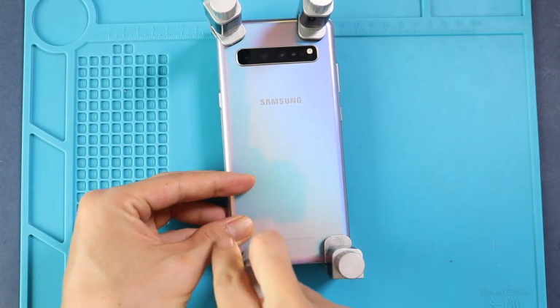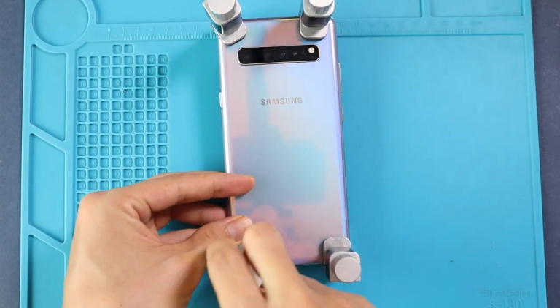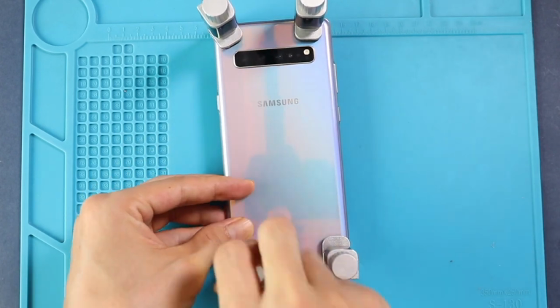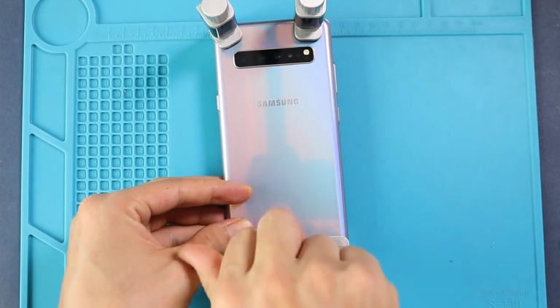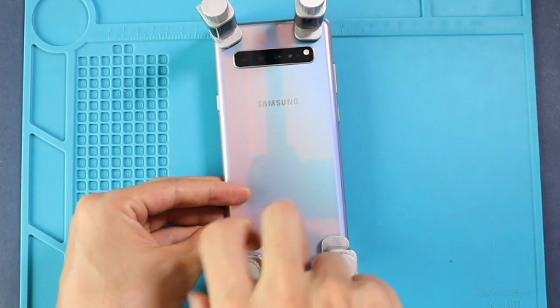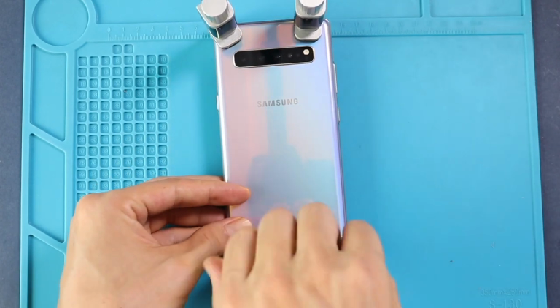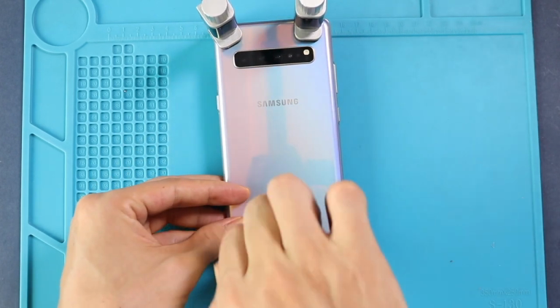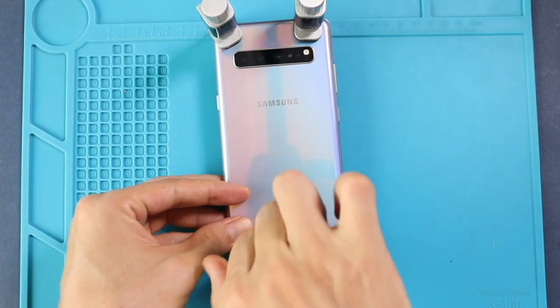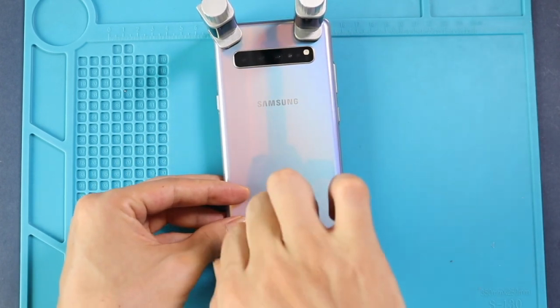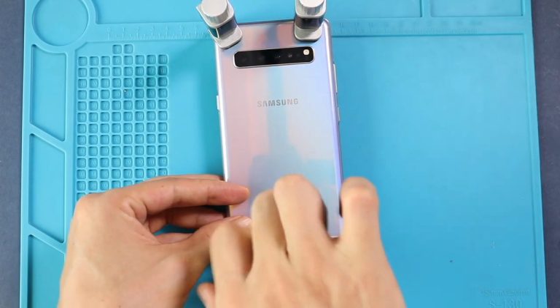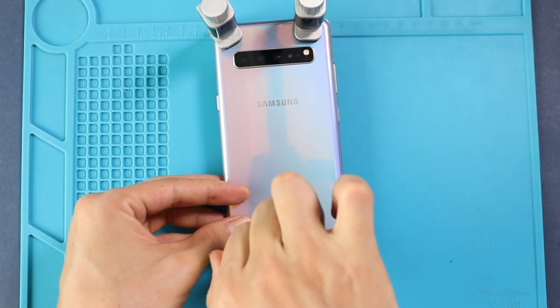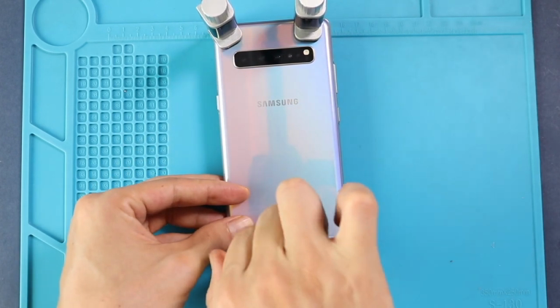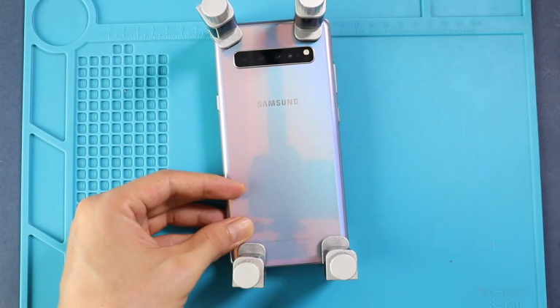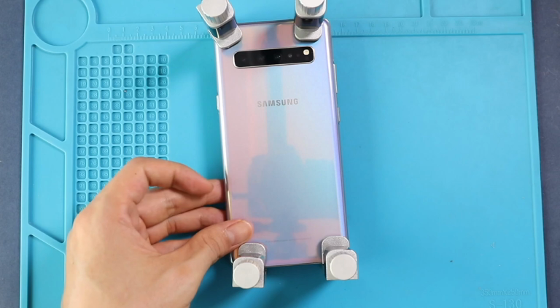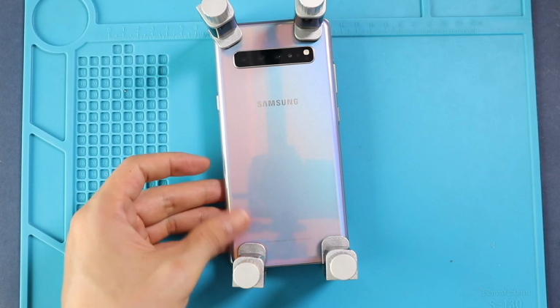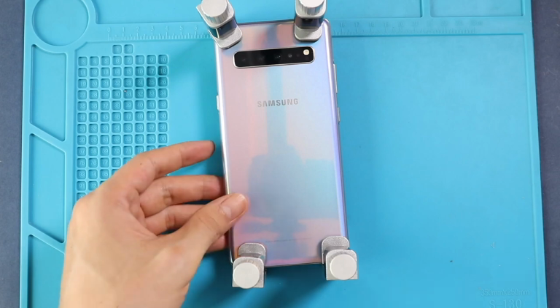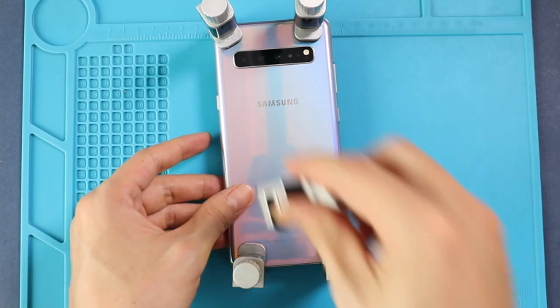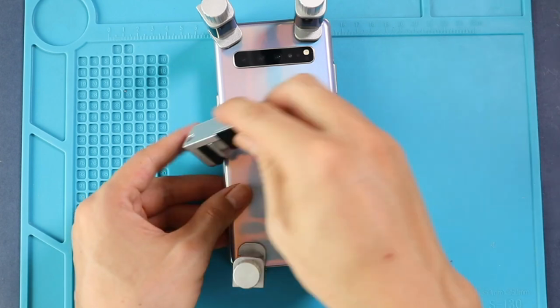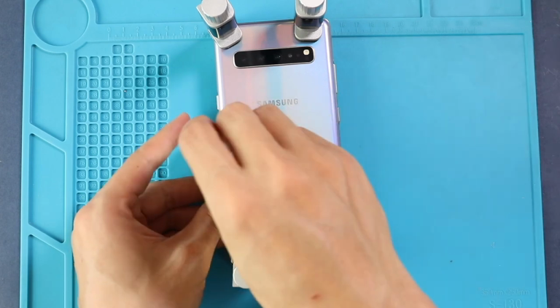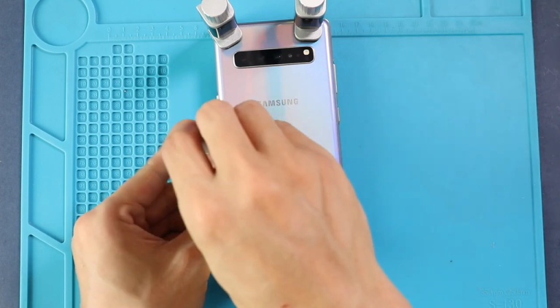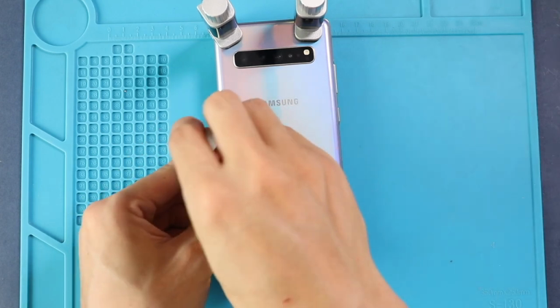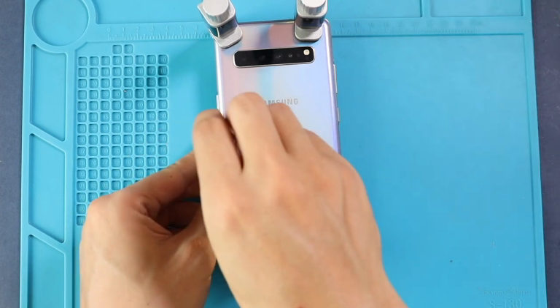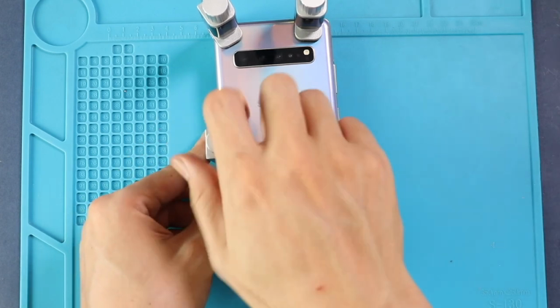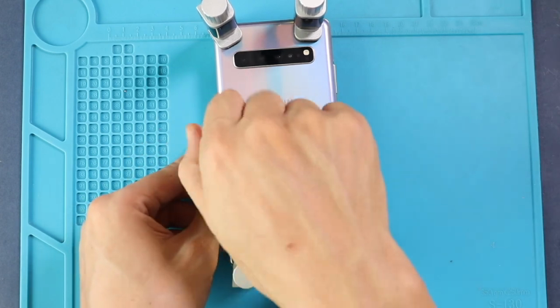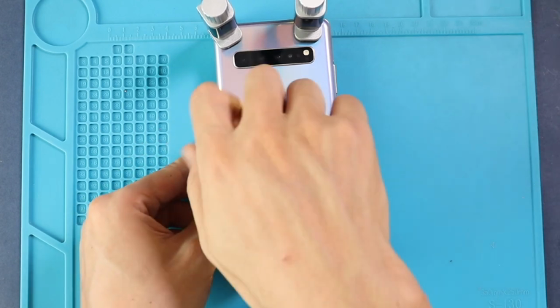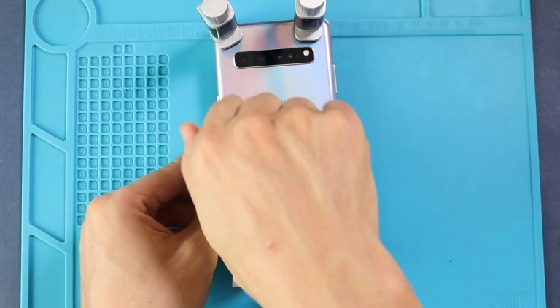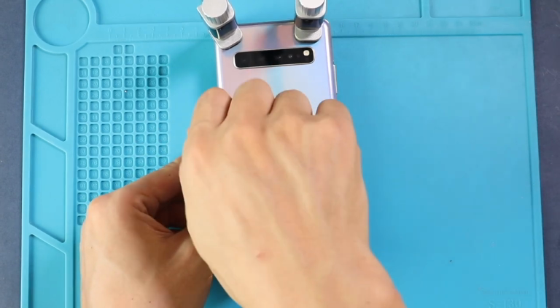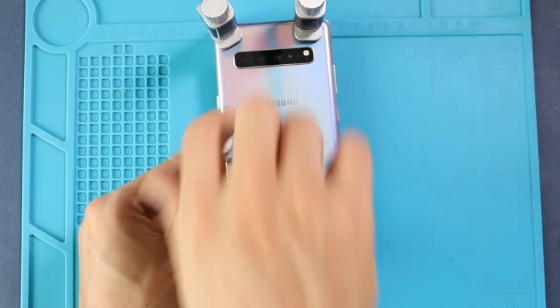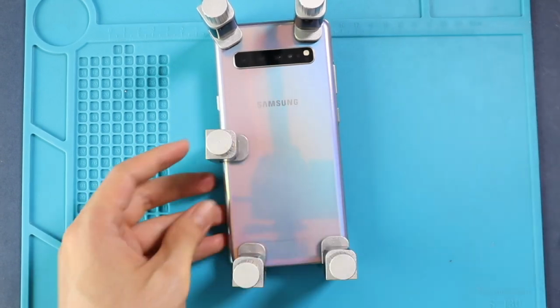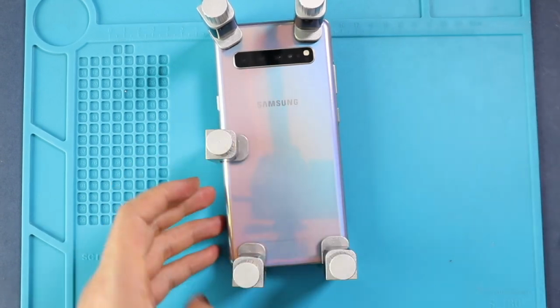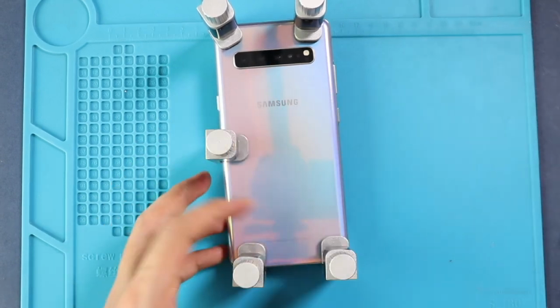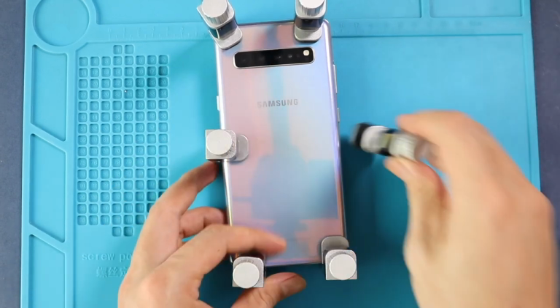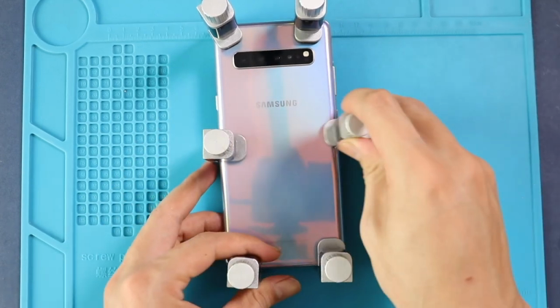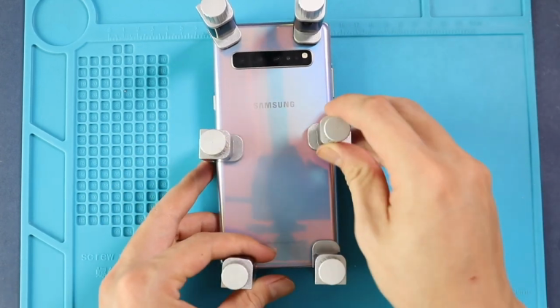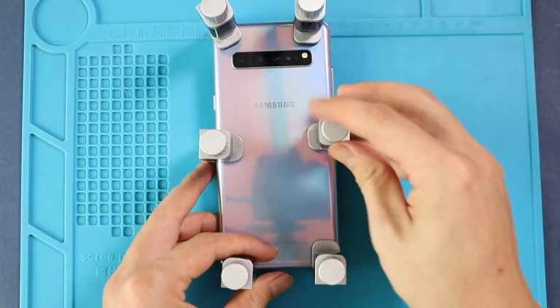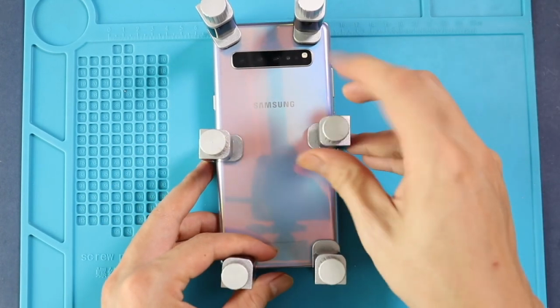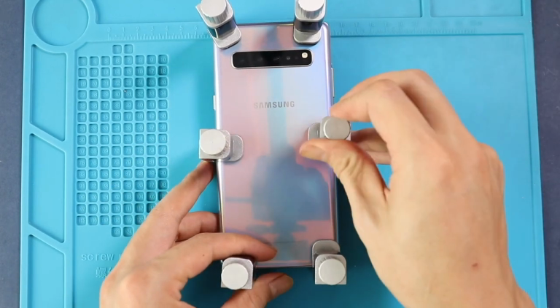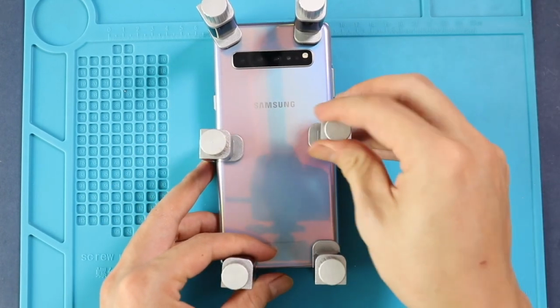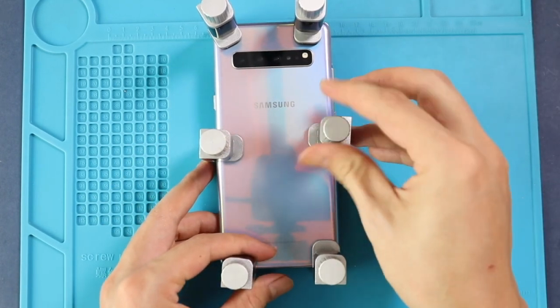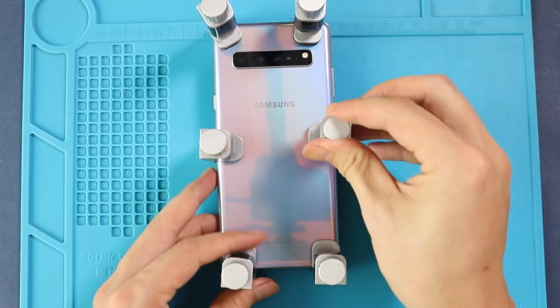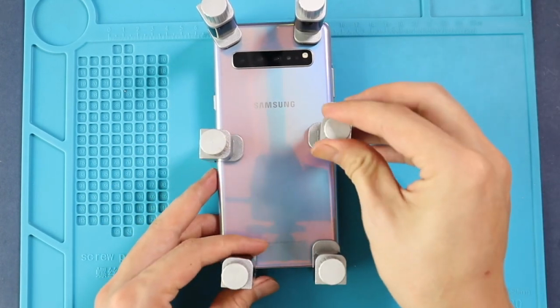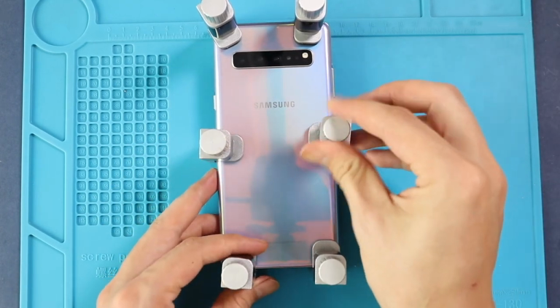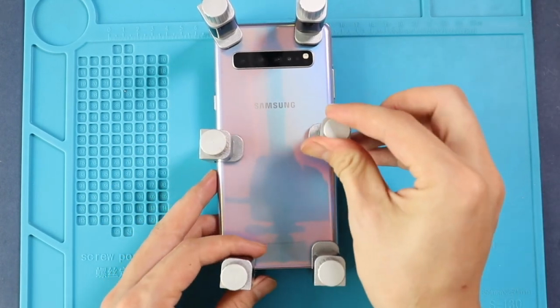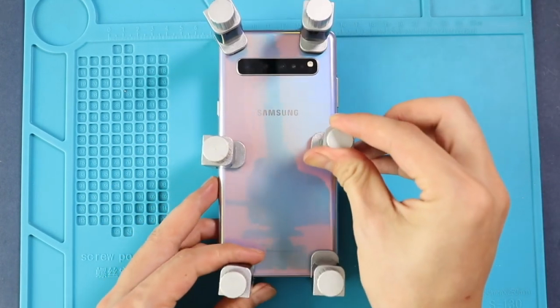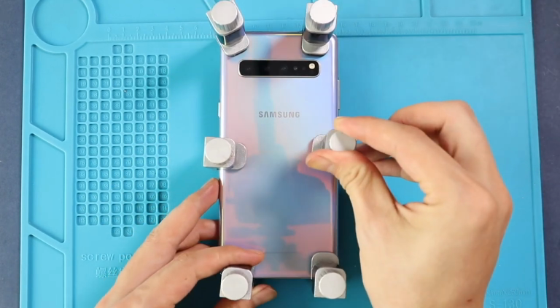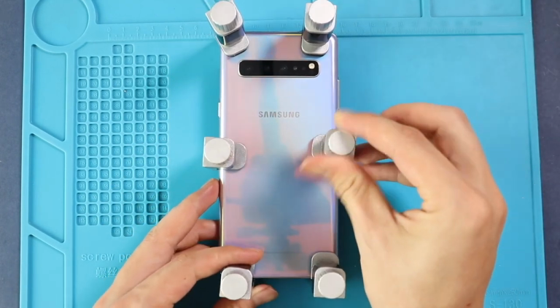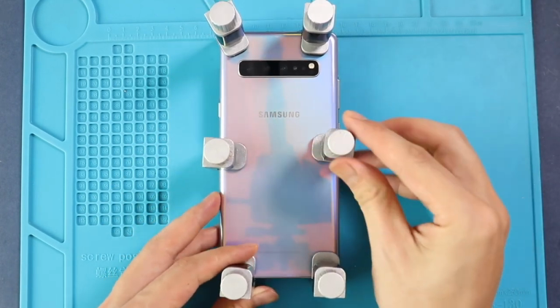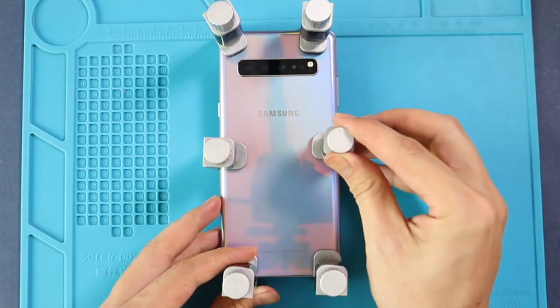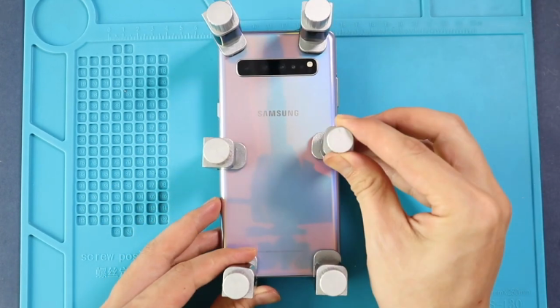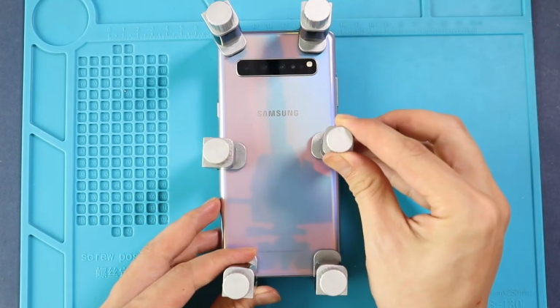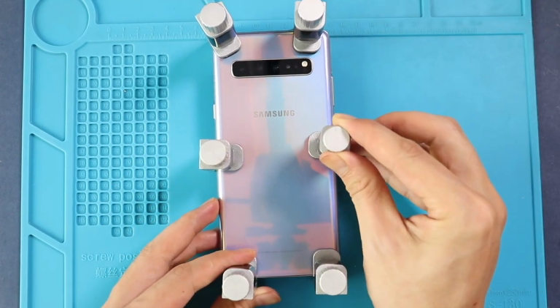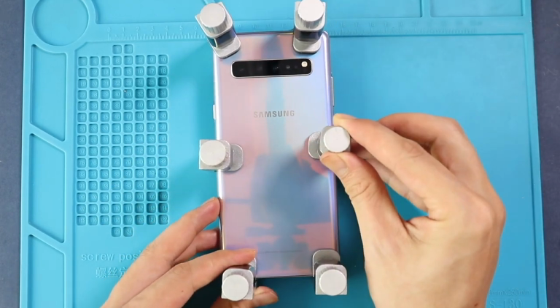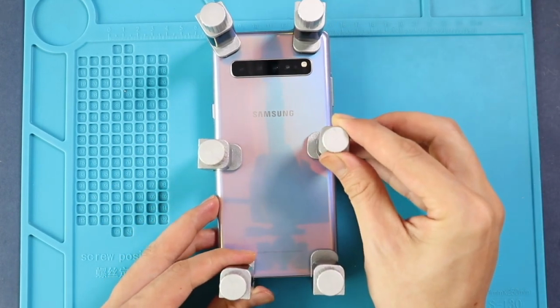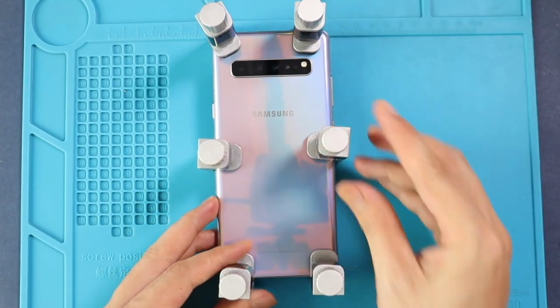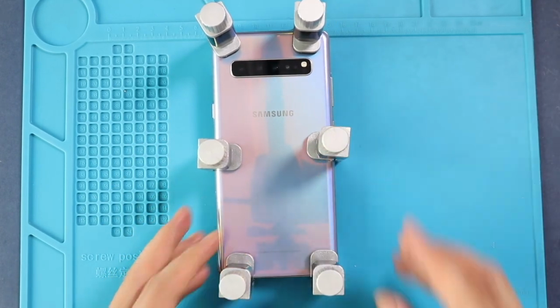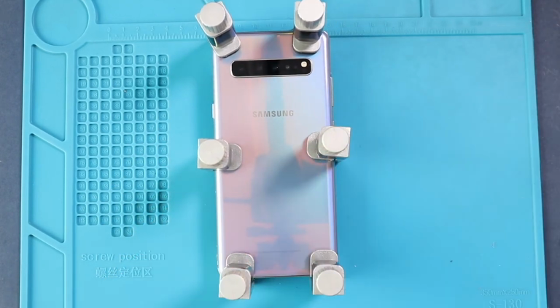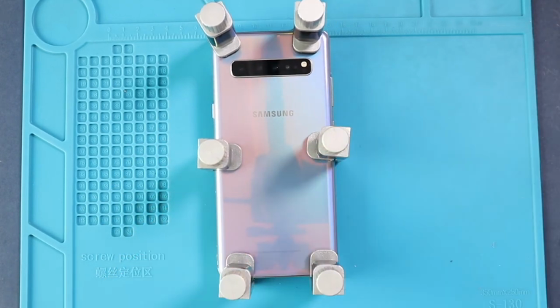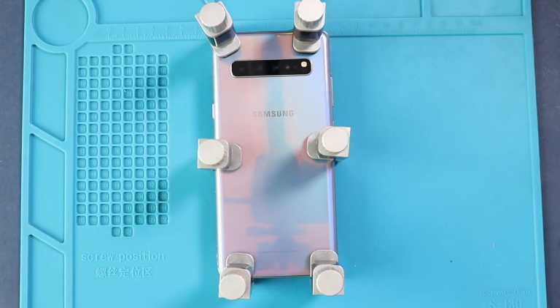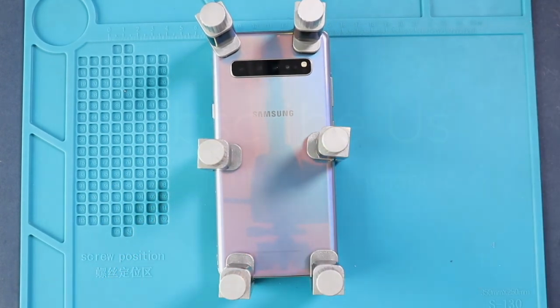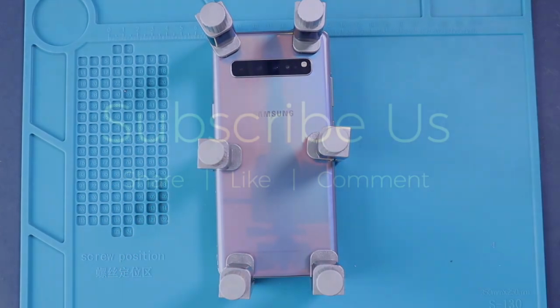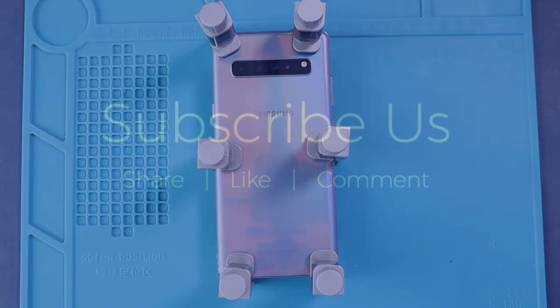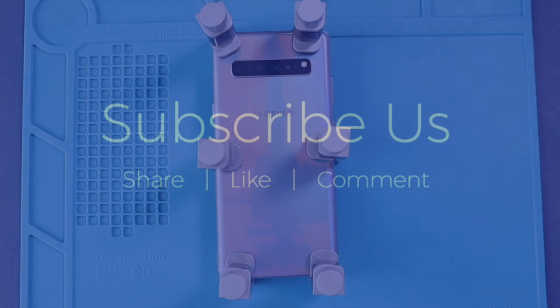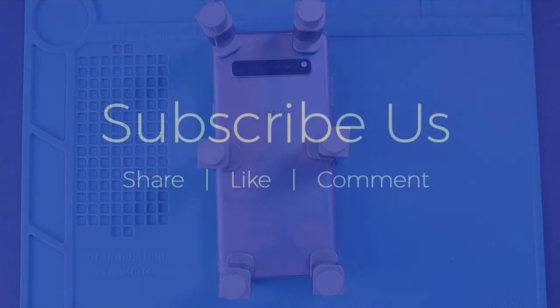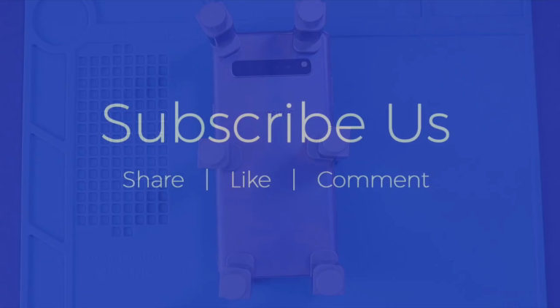Hope you have enjoyed the replacement guide and let us know if you have any questions. Please like, share and comment on our videos. Hit the subscribe button for more videos.